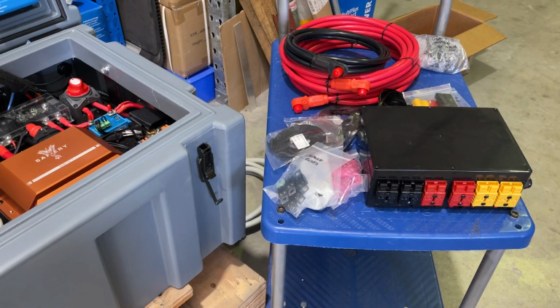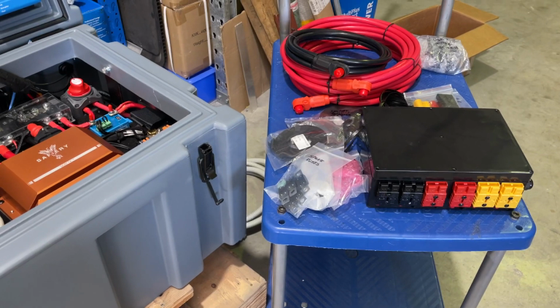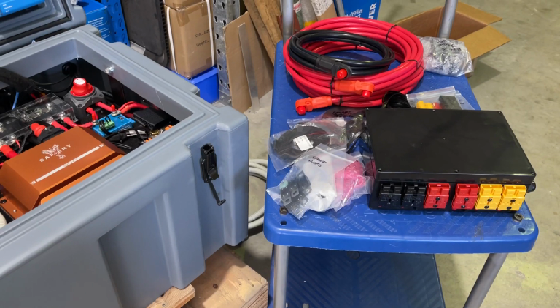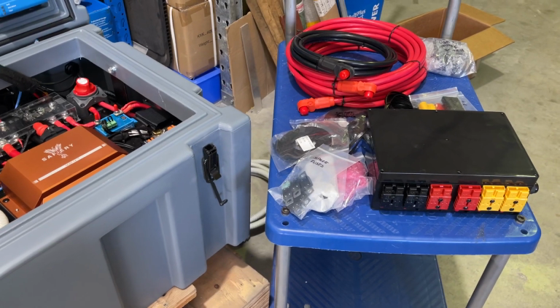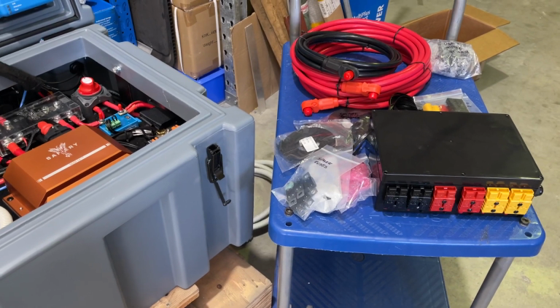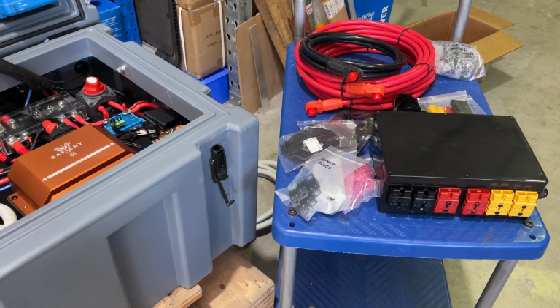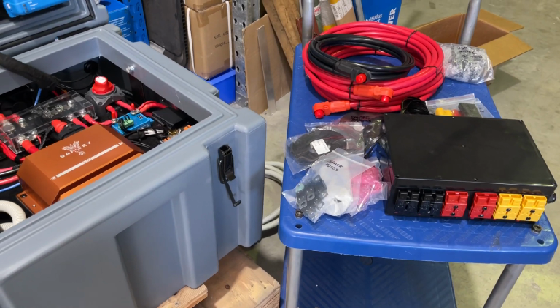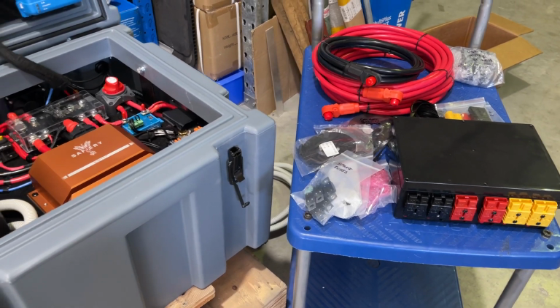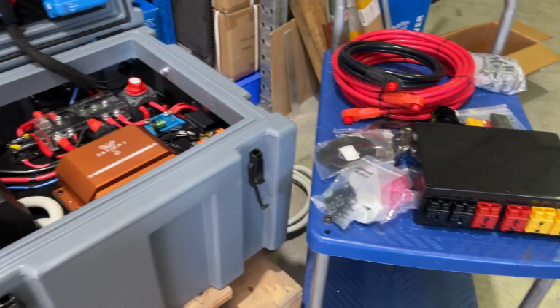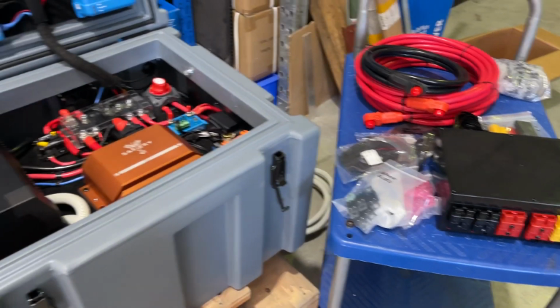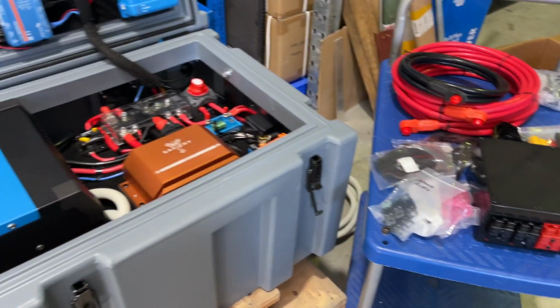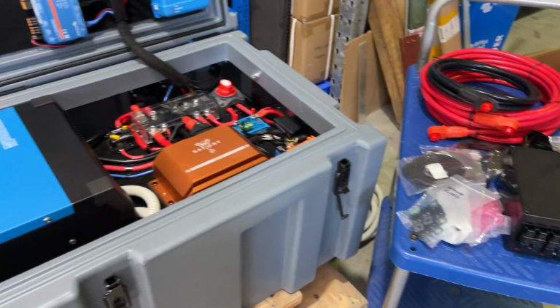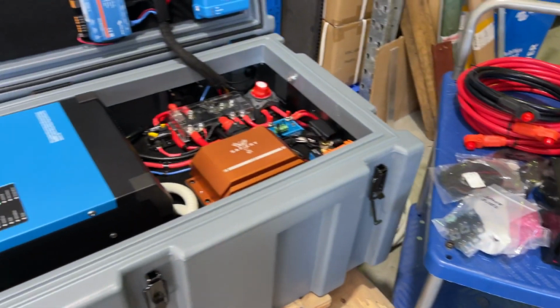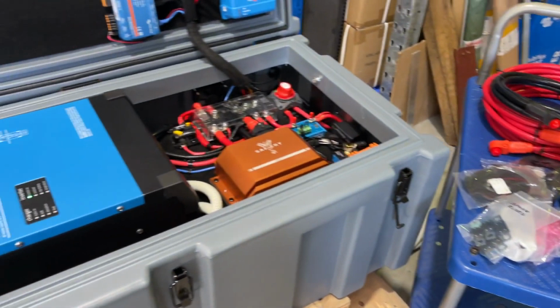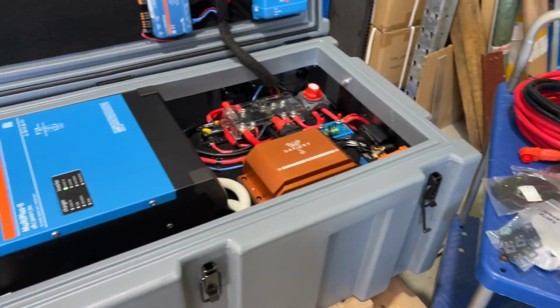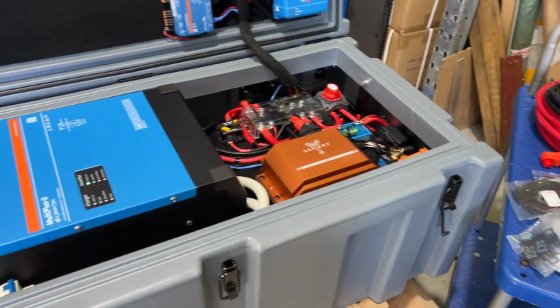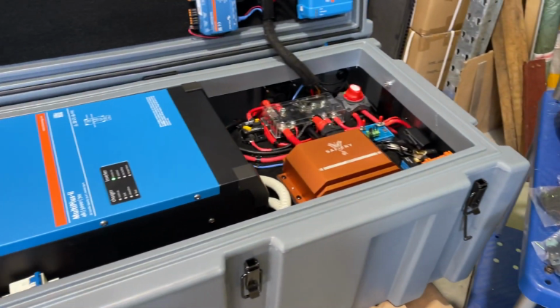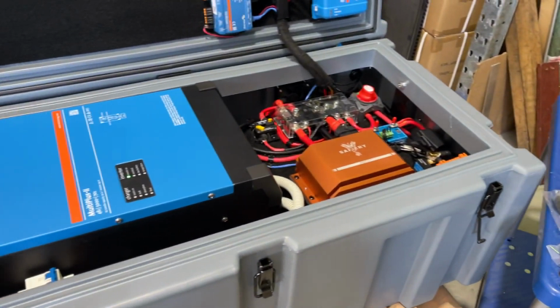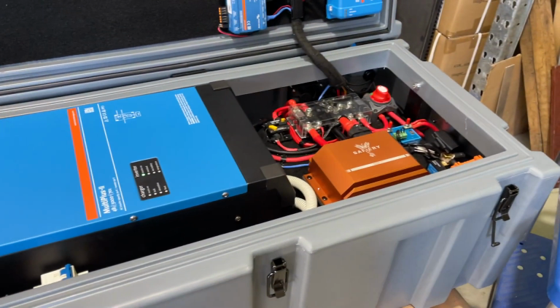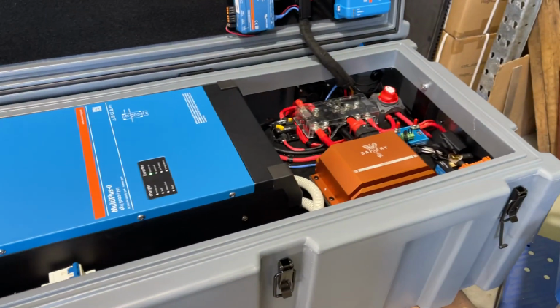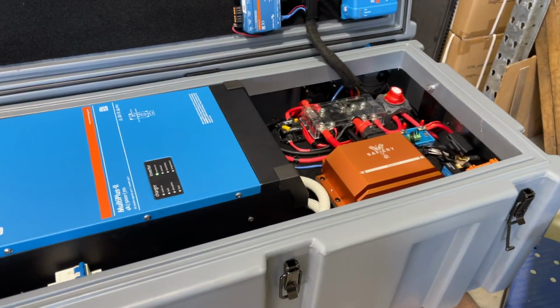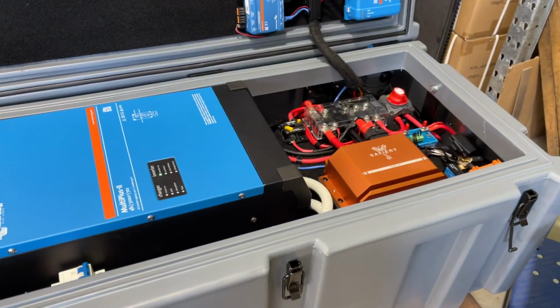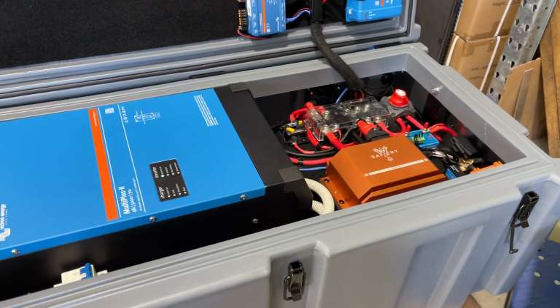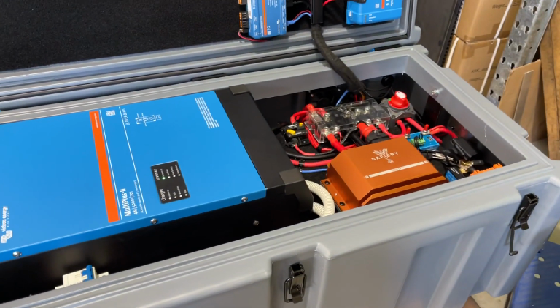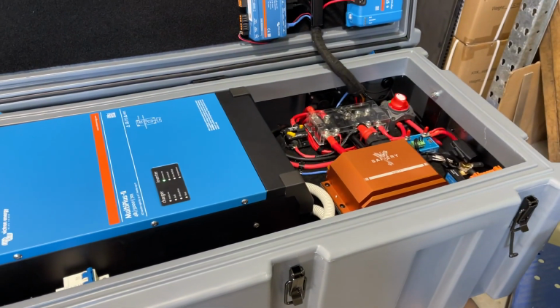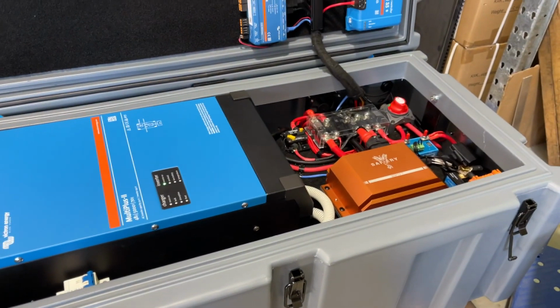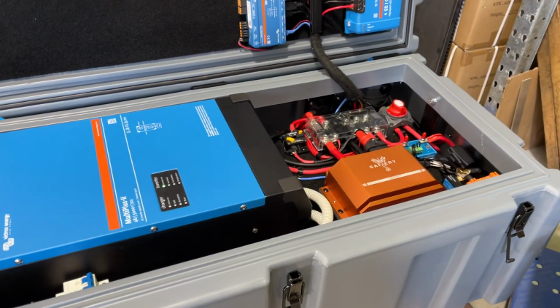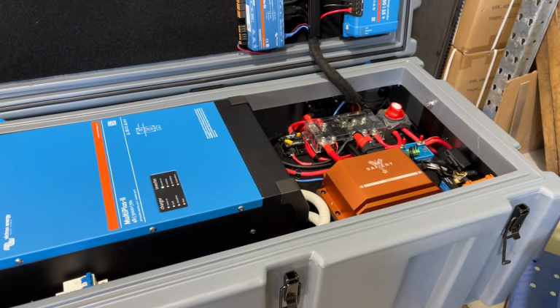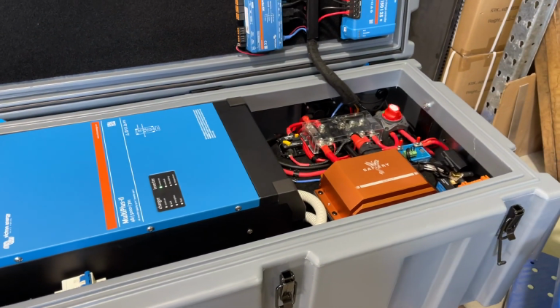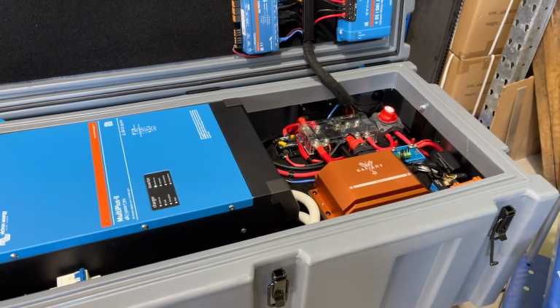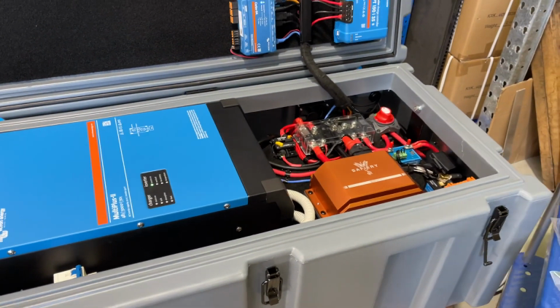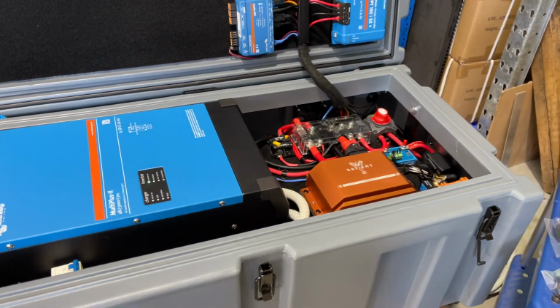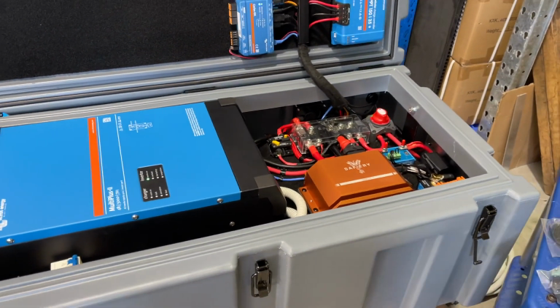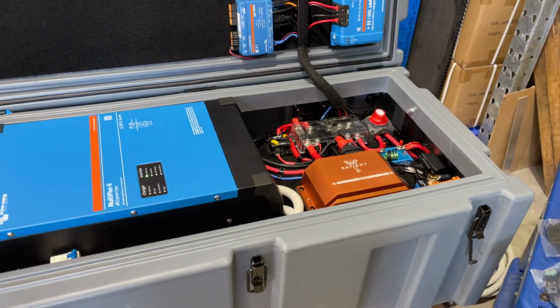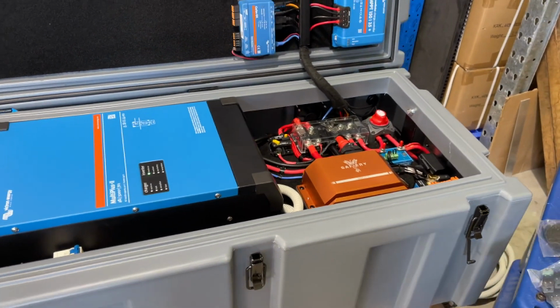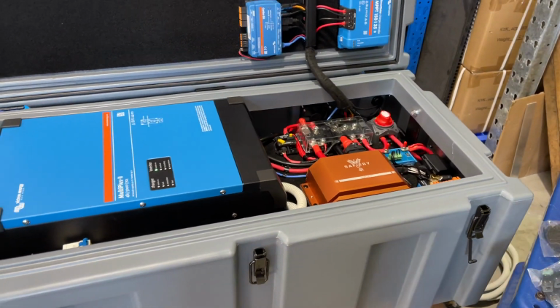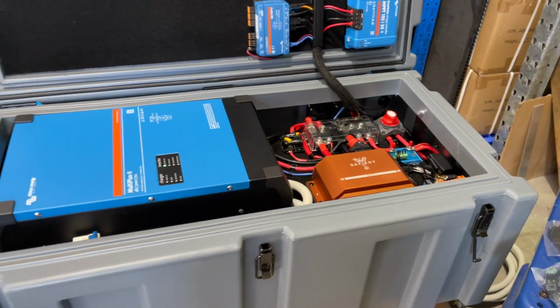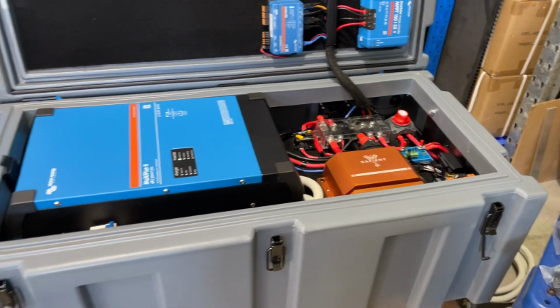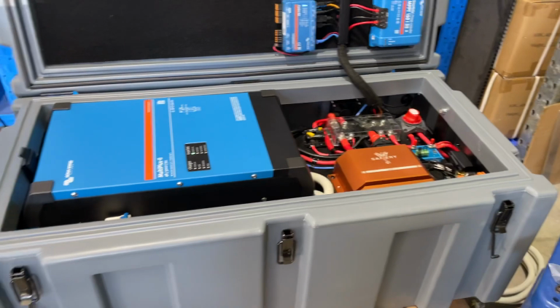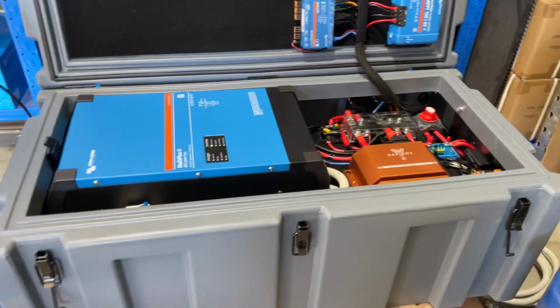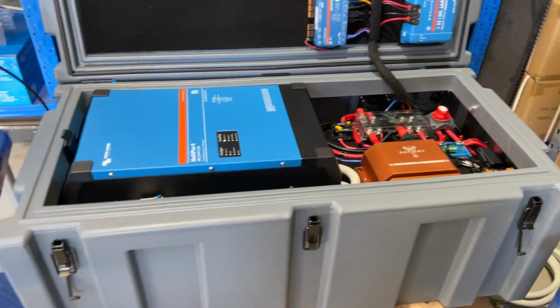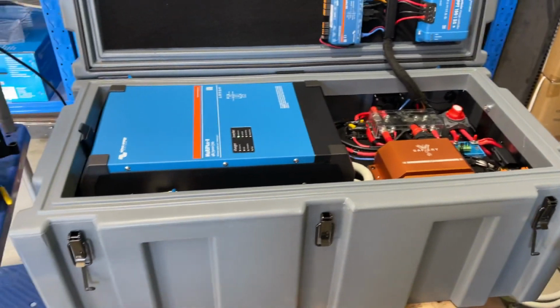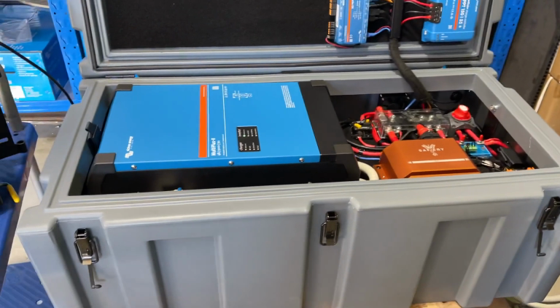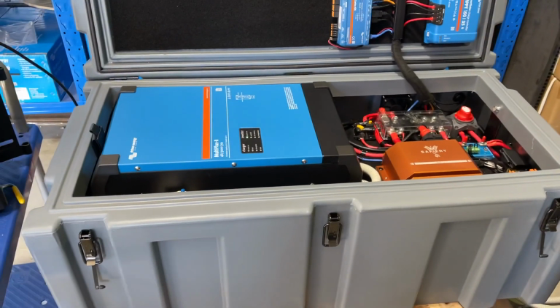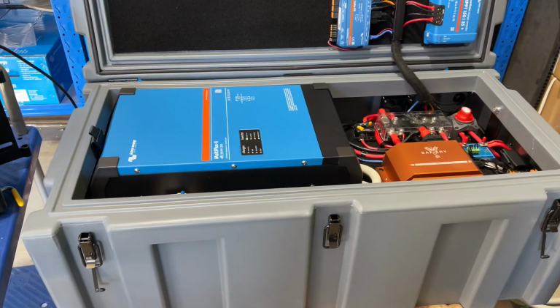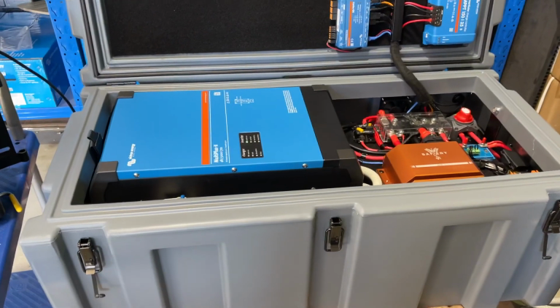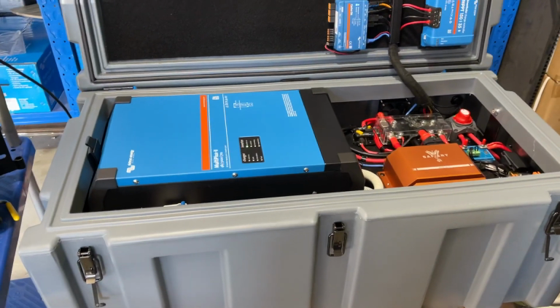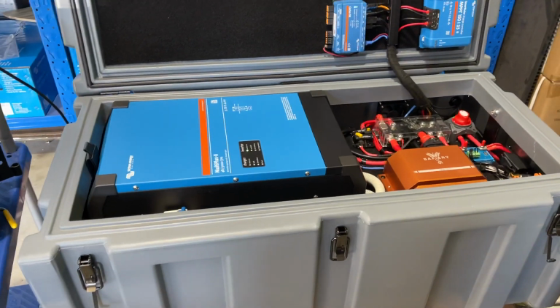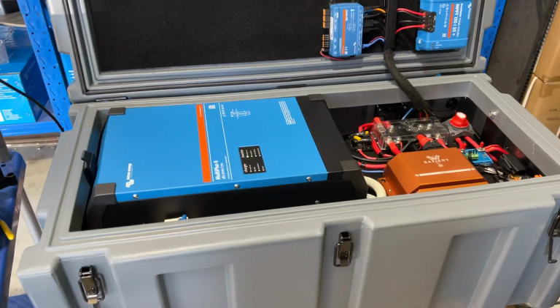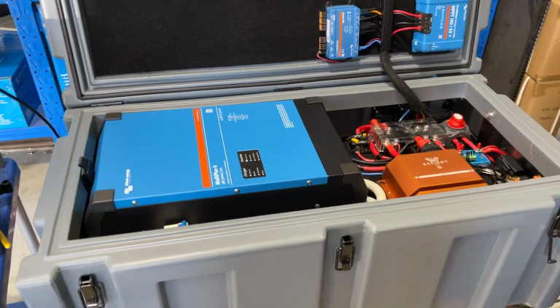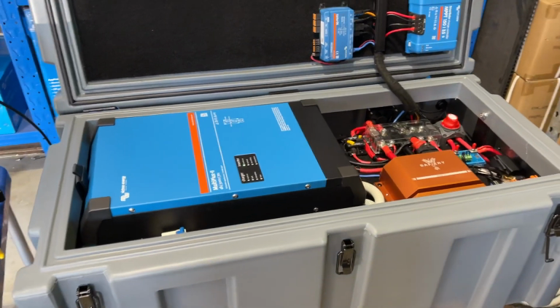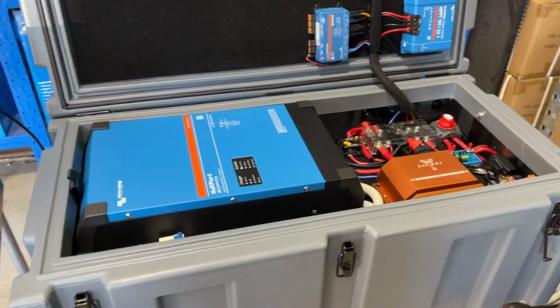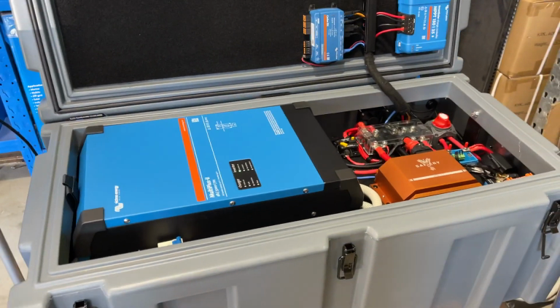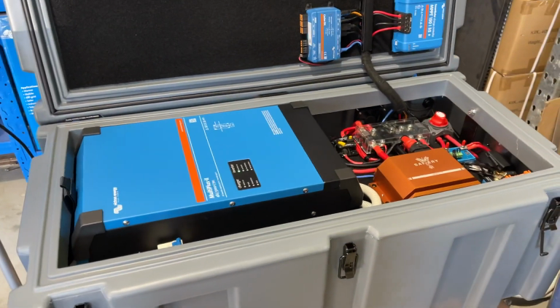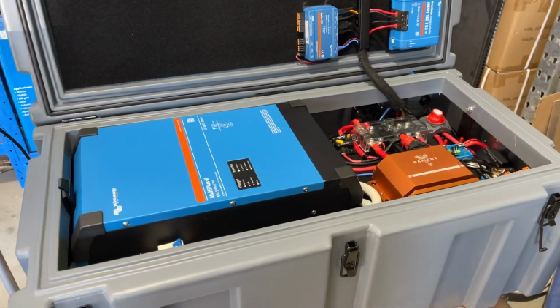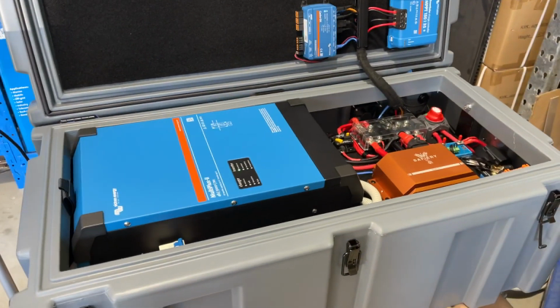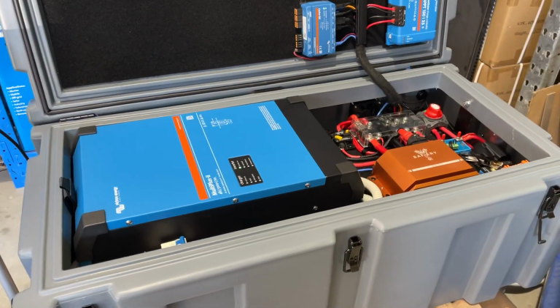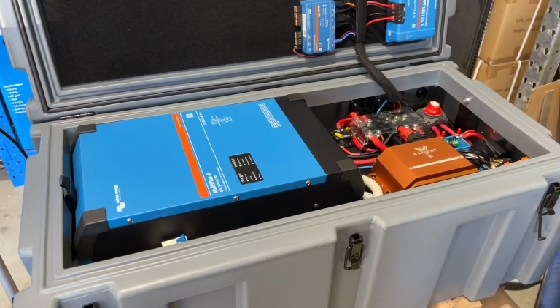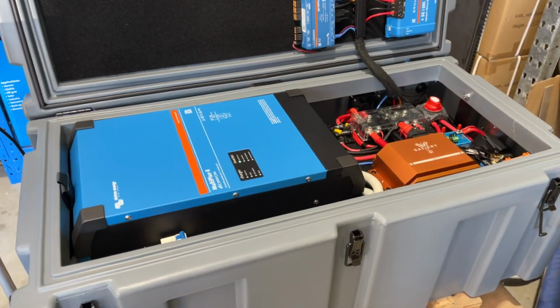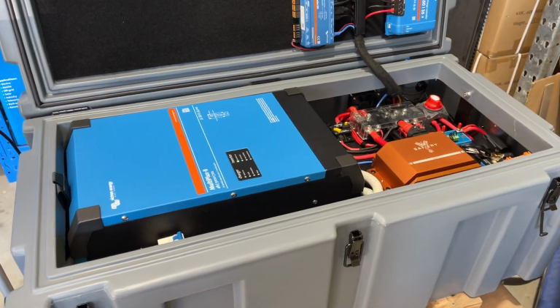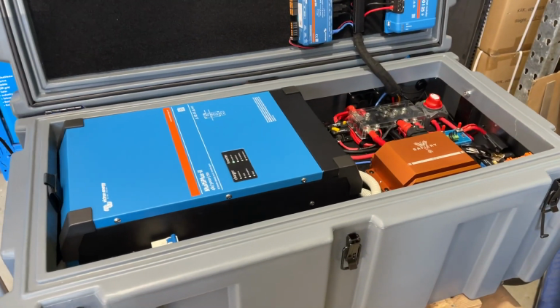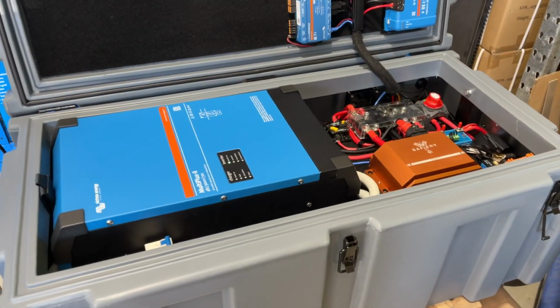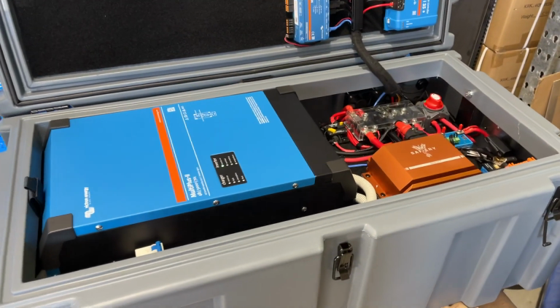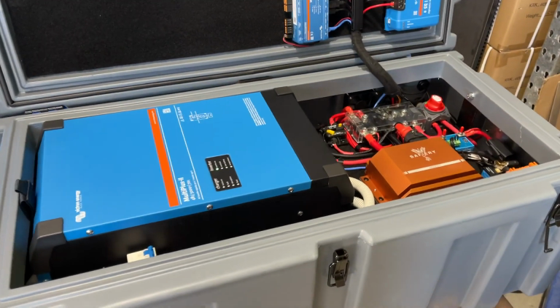Hi, Bruce from Safari, and this is the last recap before we ship out on the Silverado 1500. So it's a bit of a recap here.